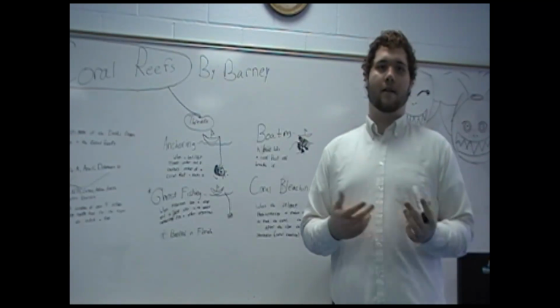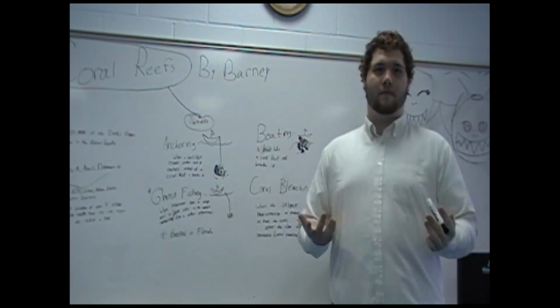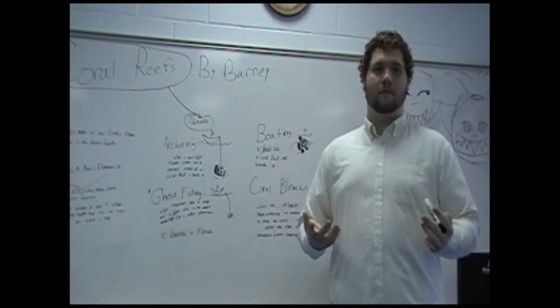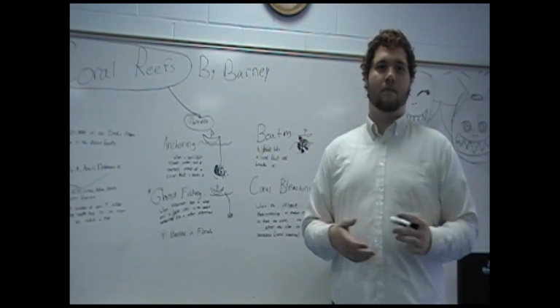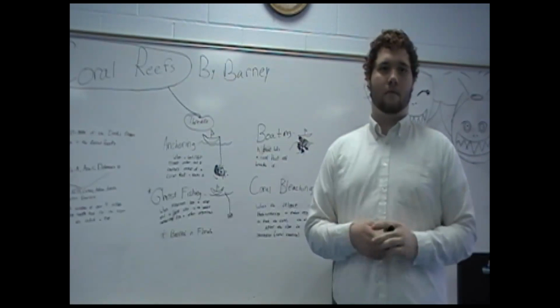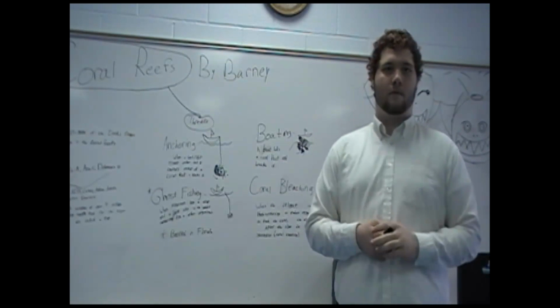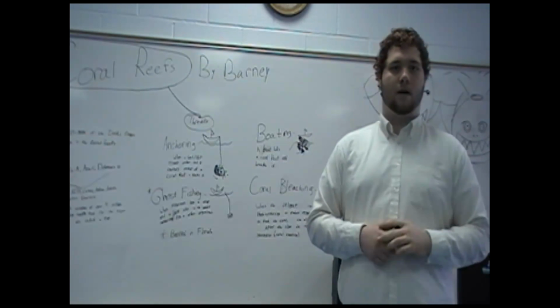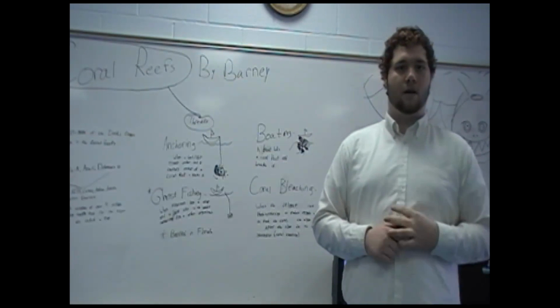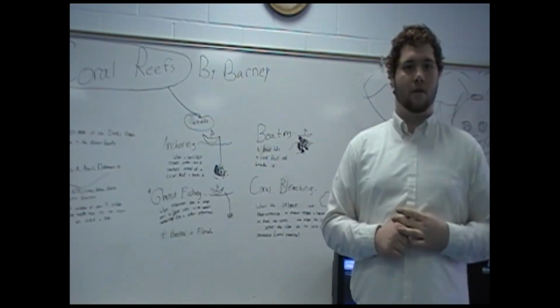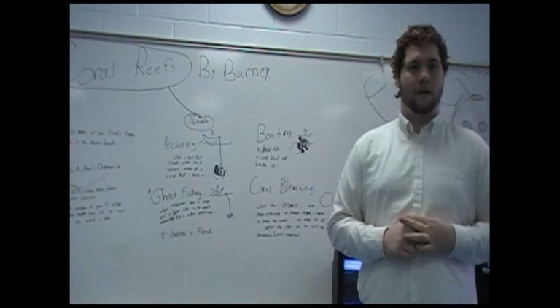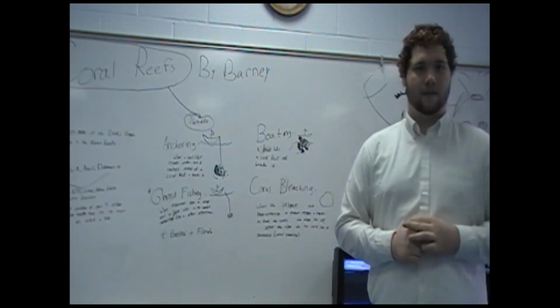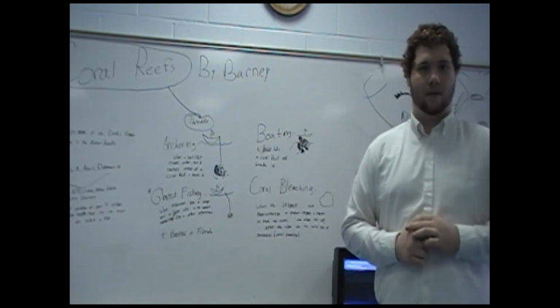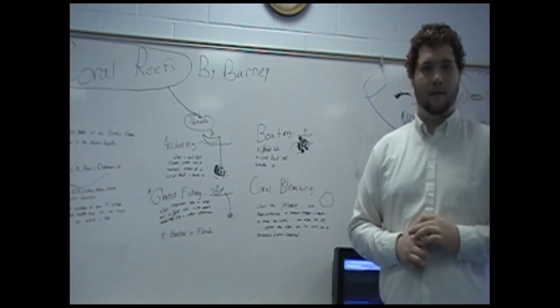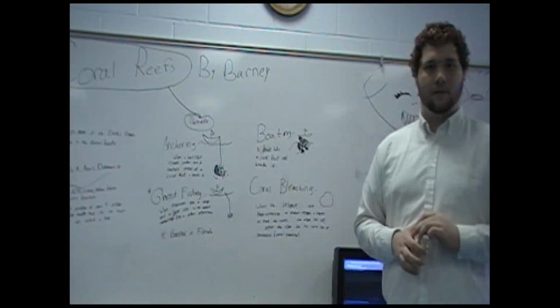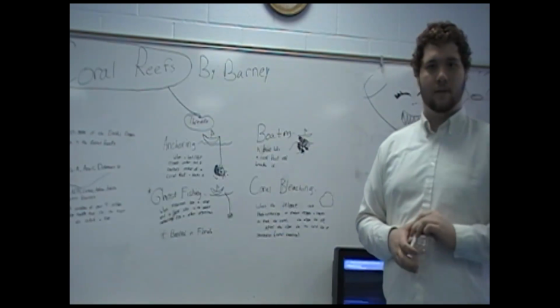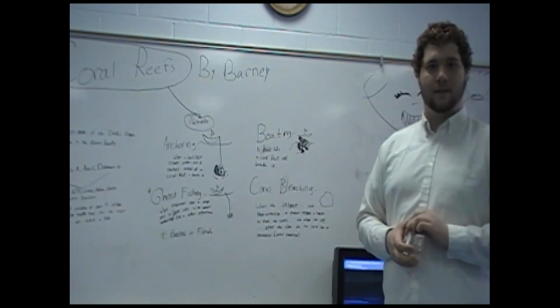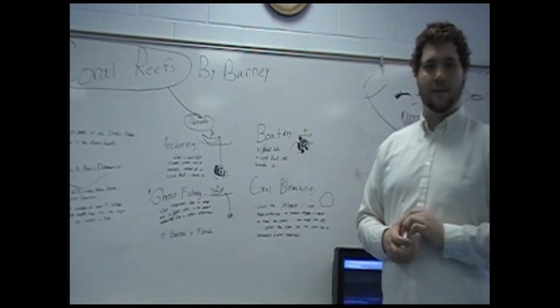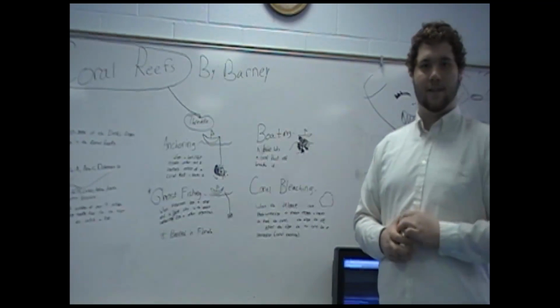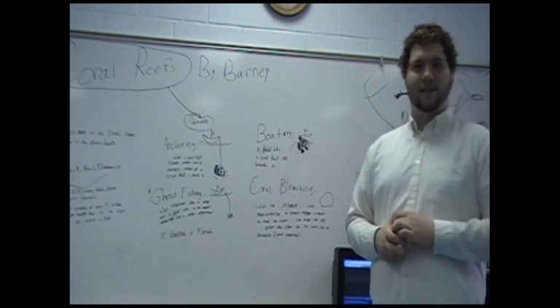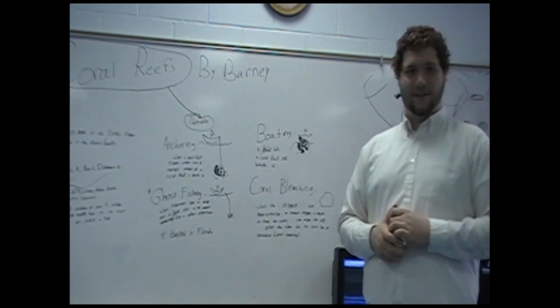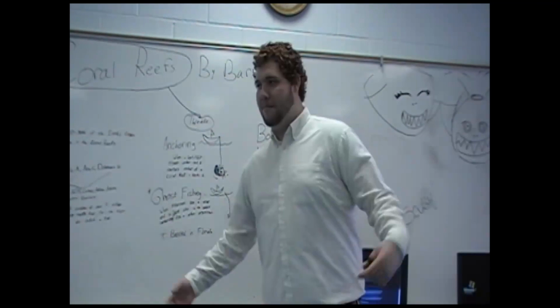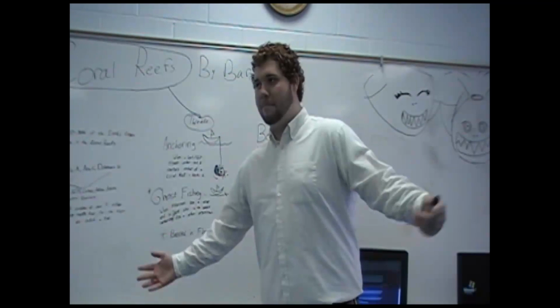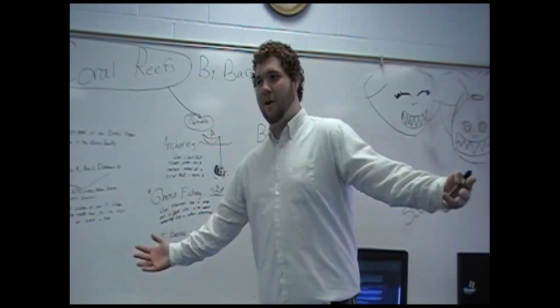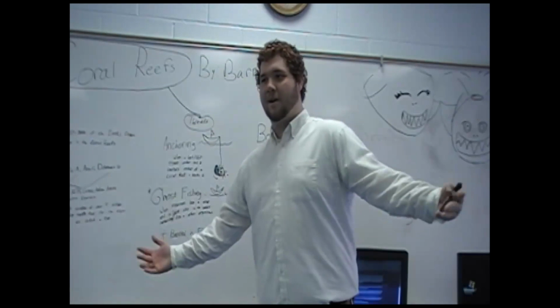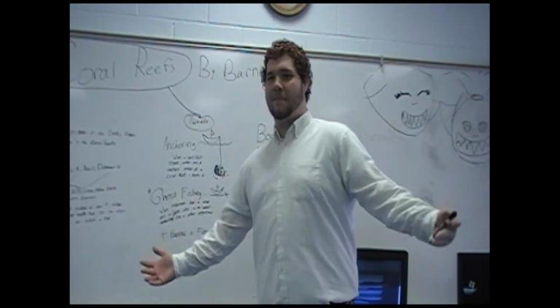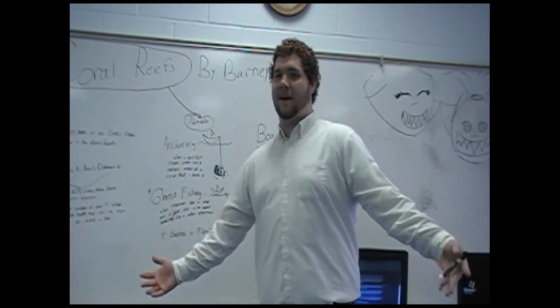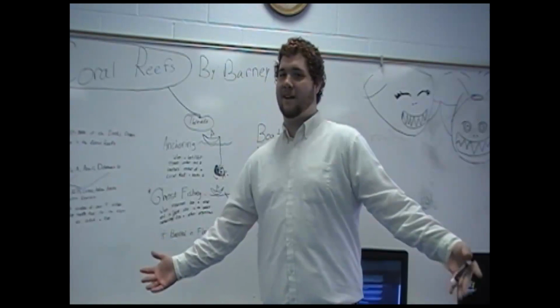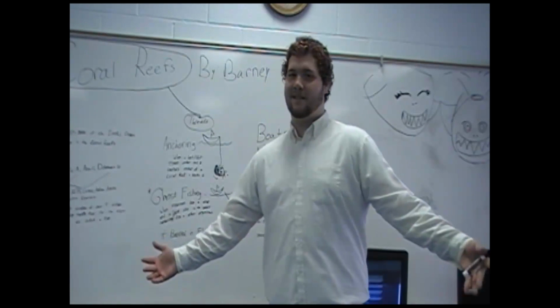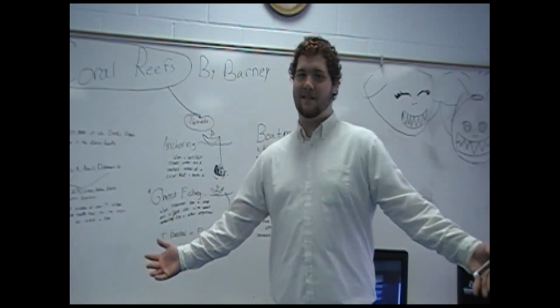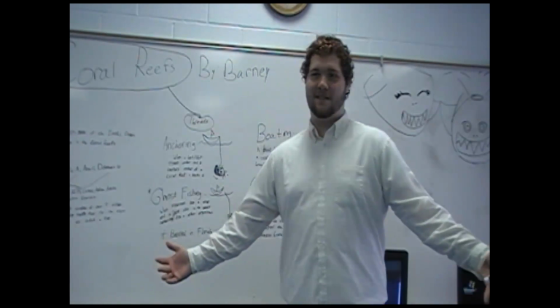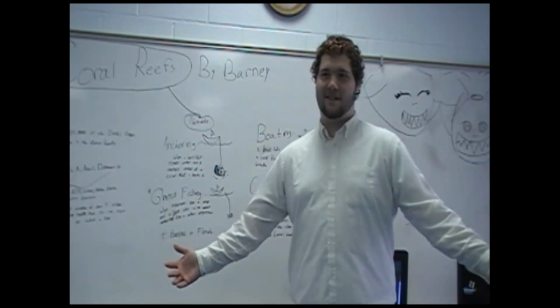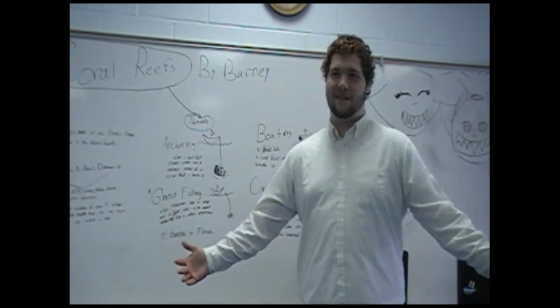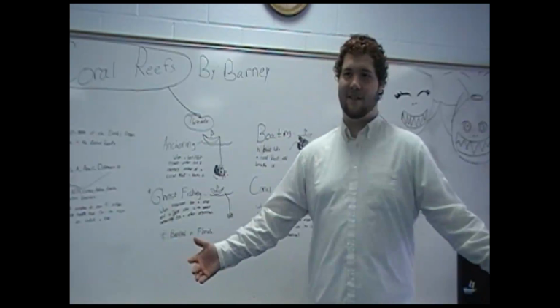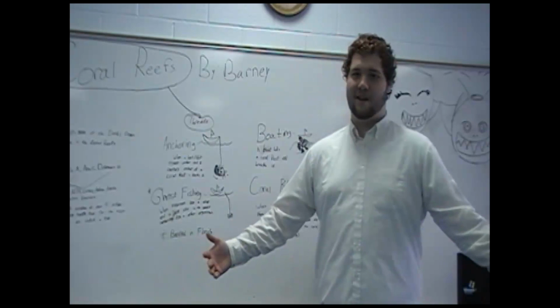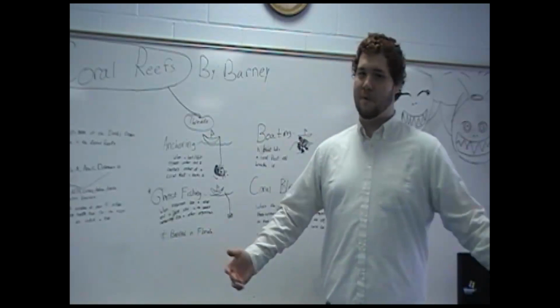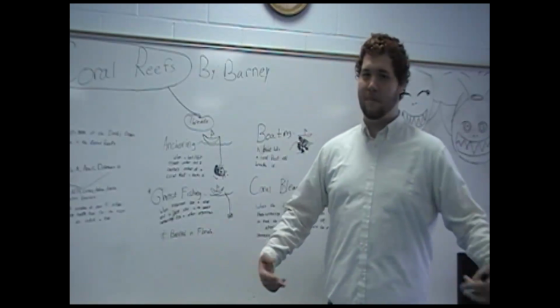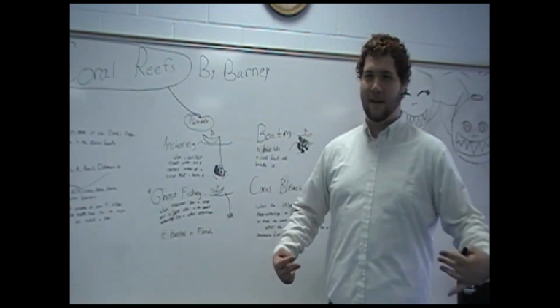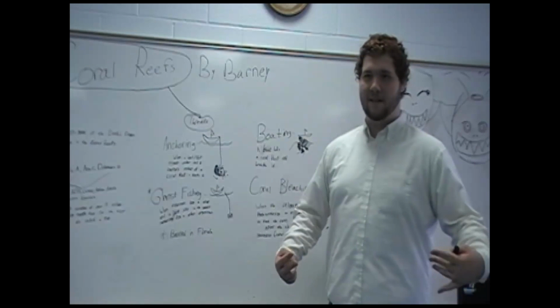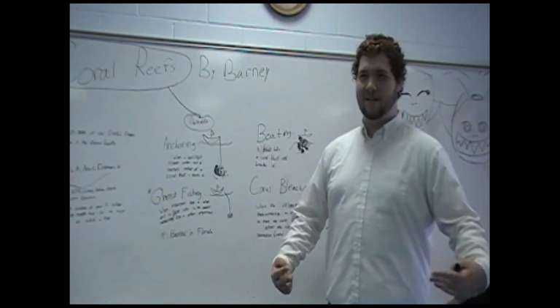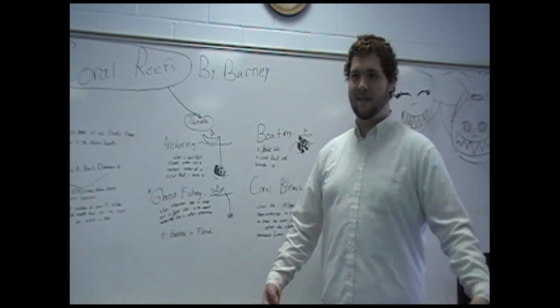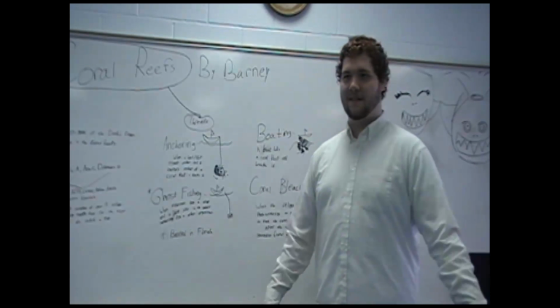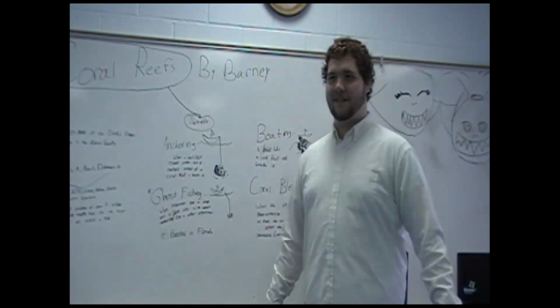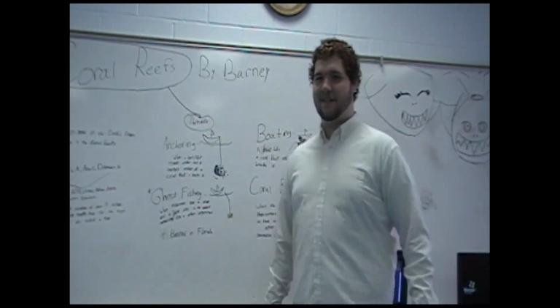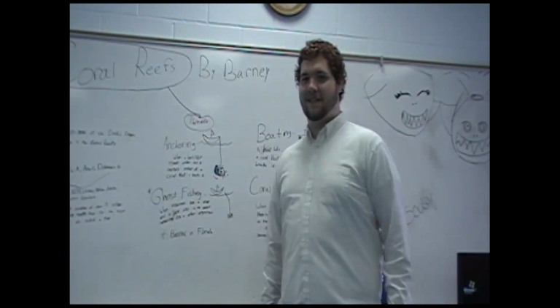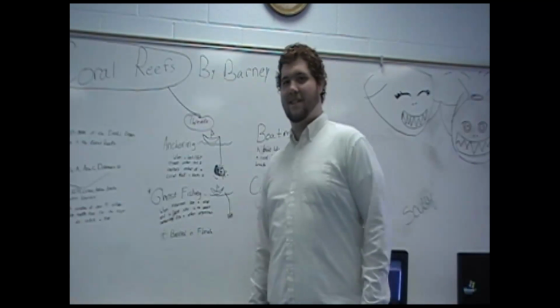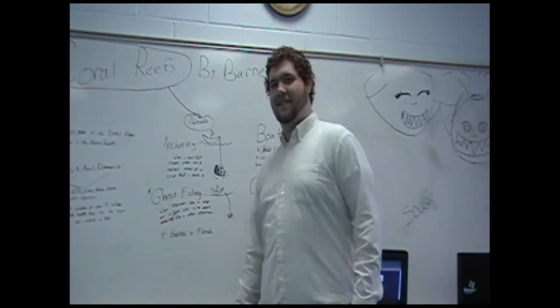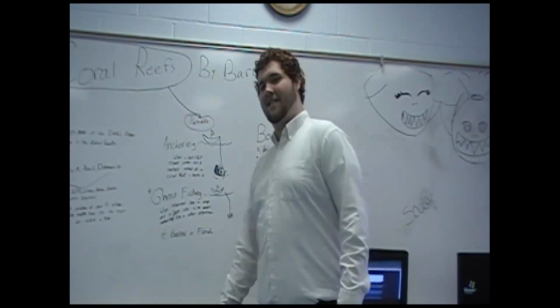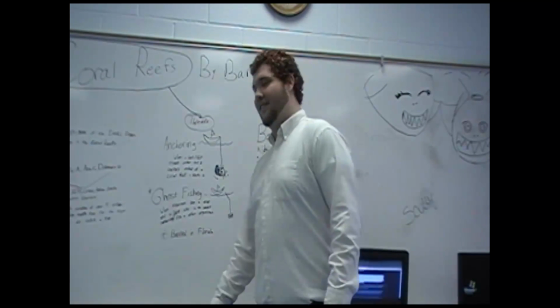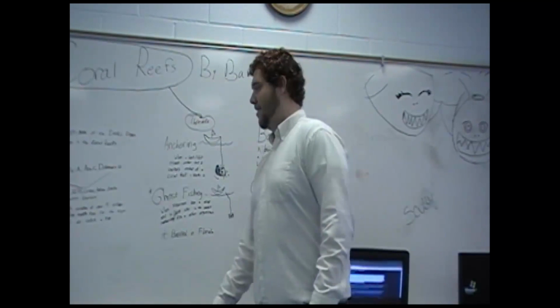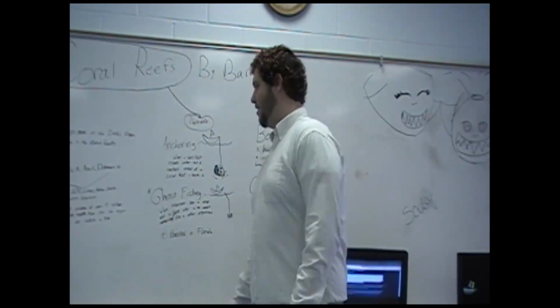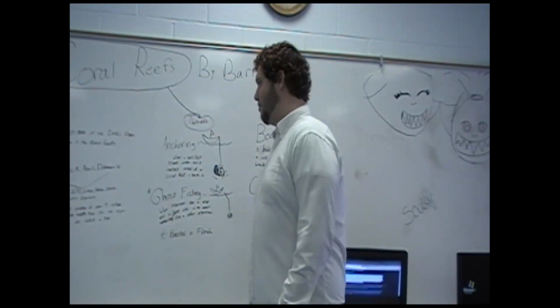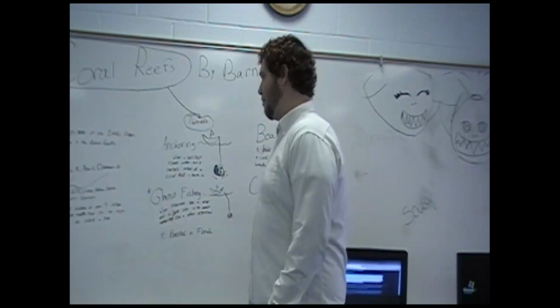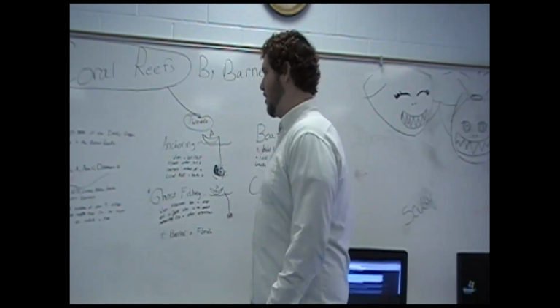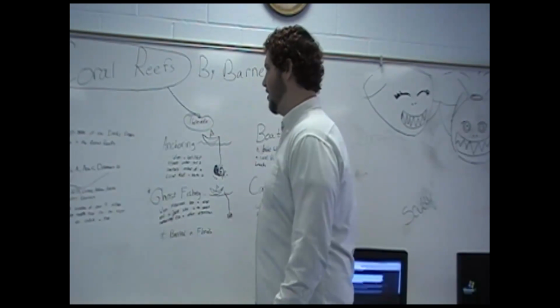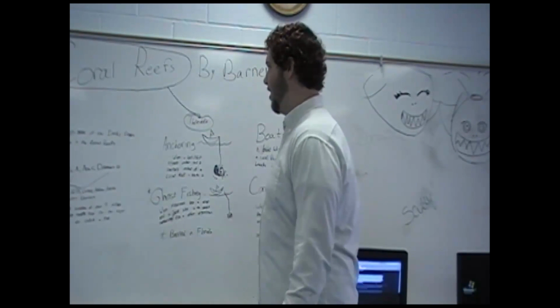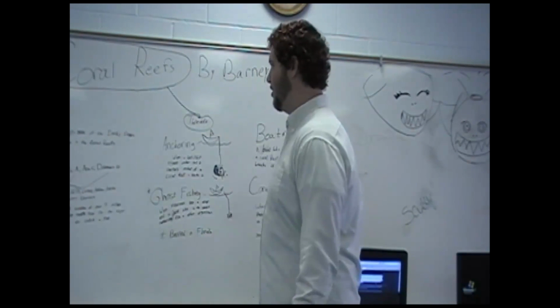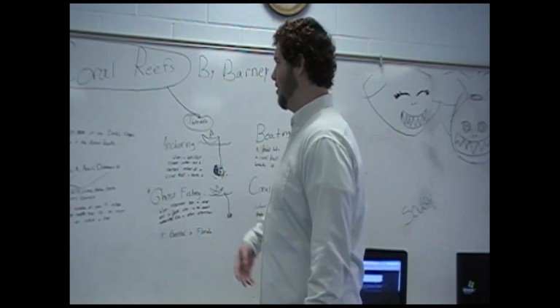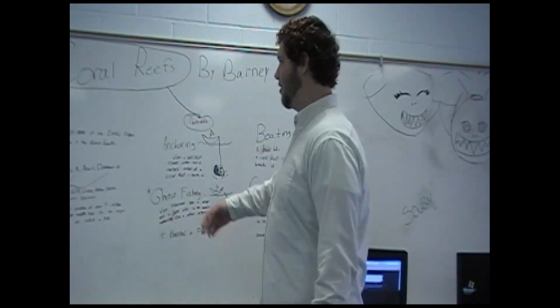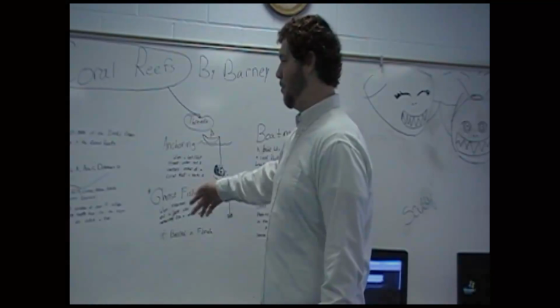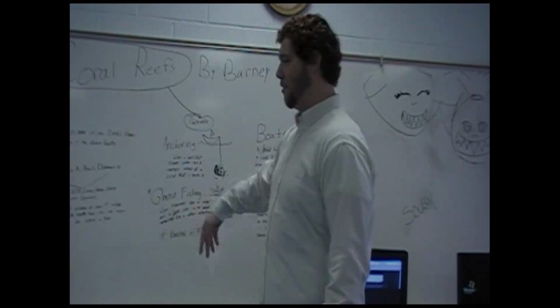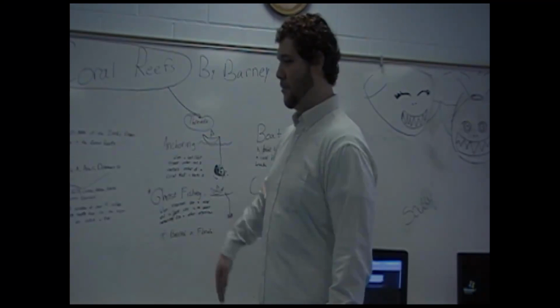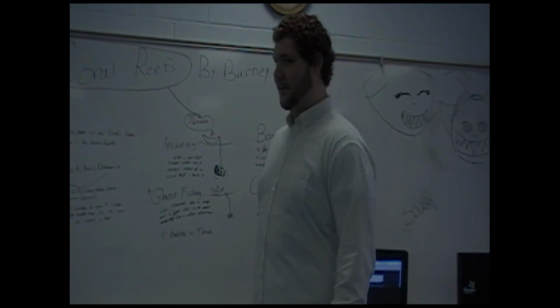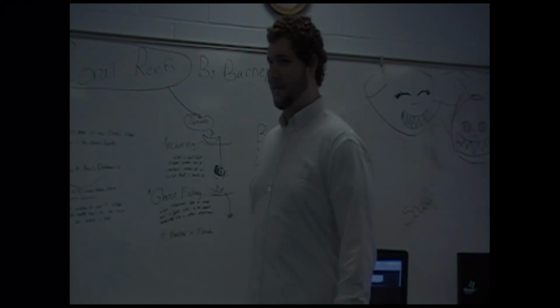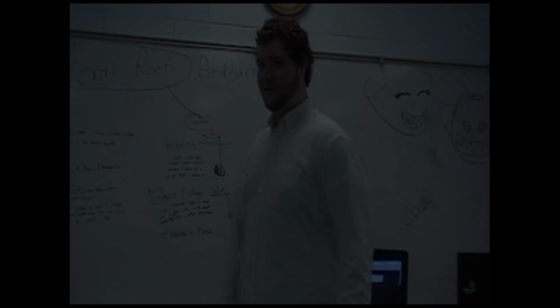And that covers the coral reefs. I'm Barney Bayless — double V's. This is my presentation on coral reefs.